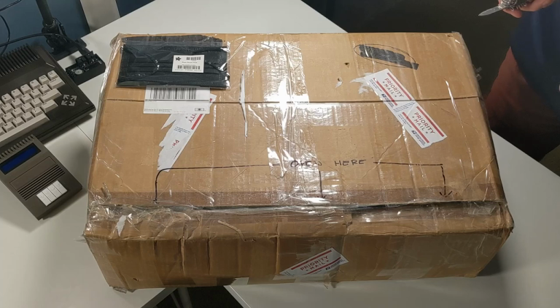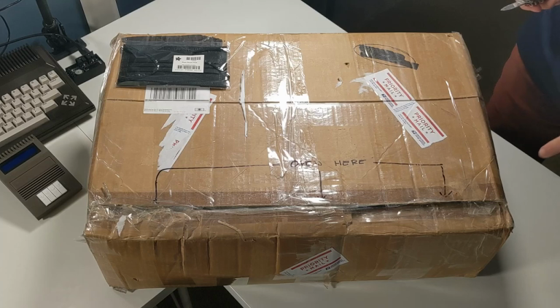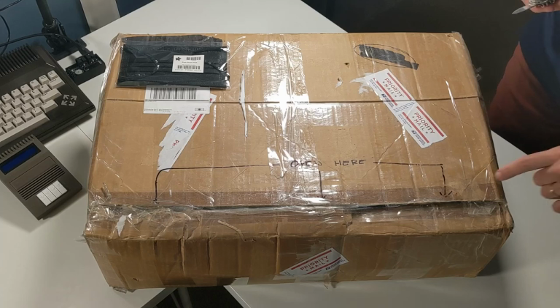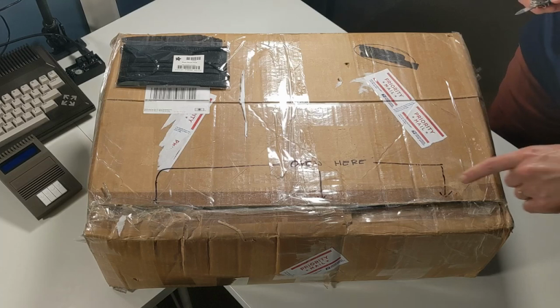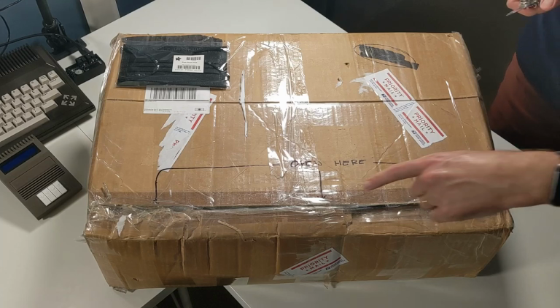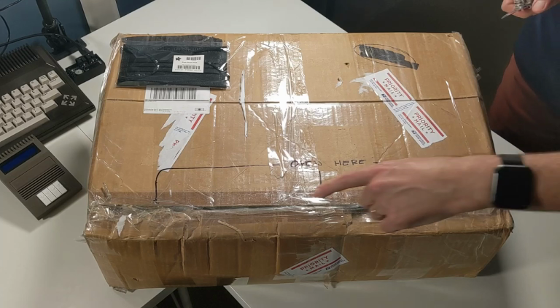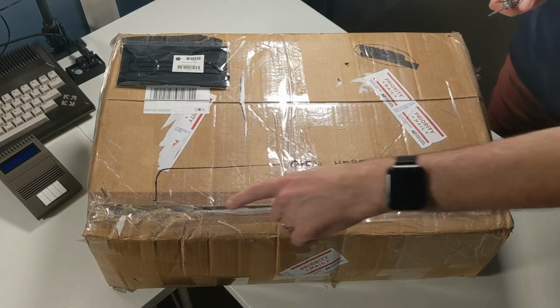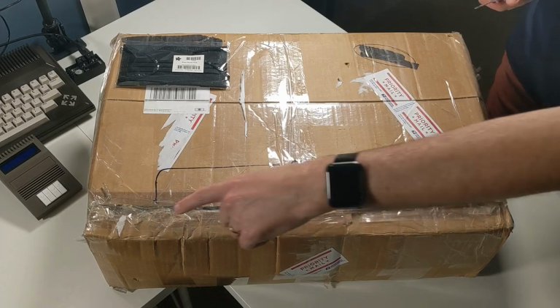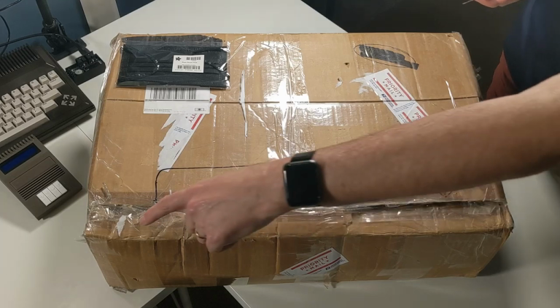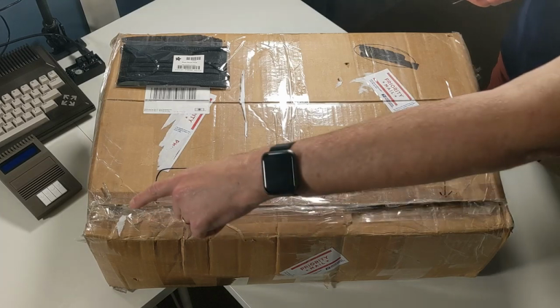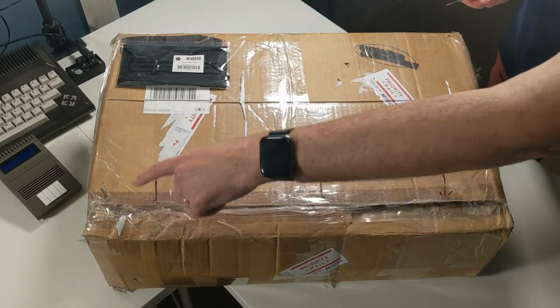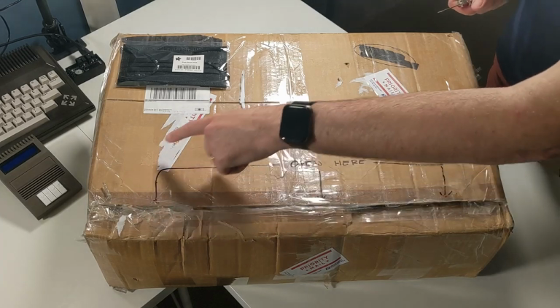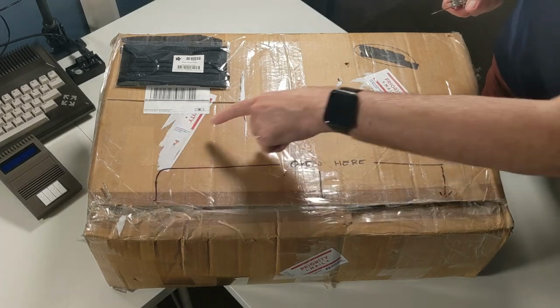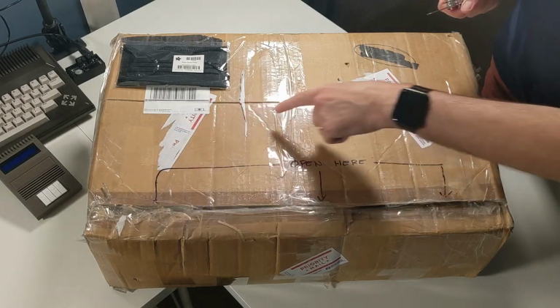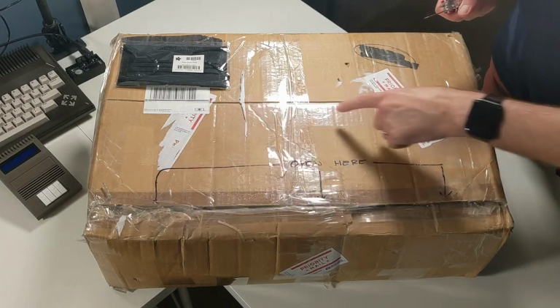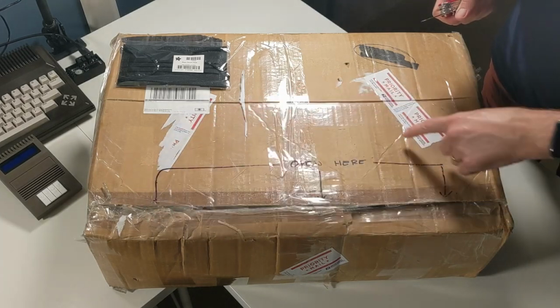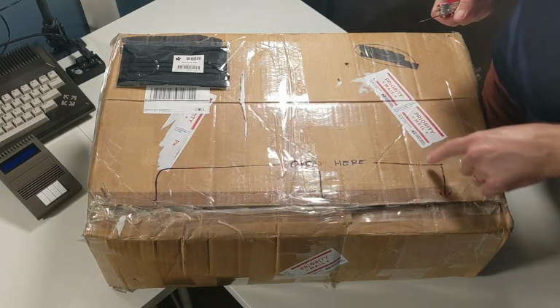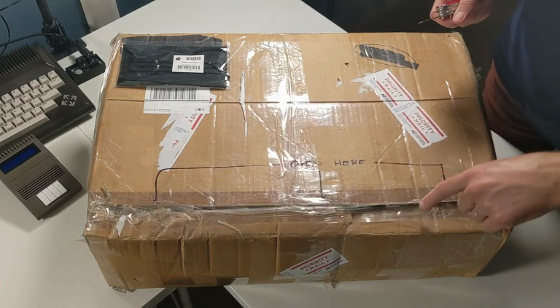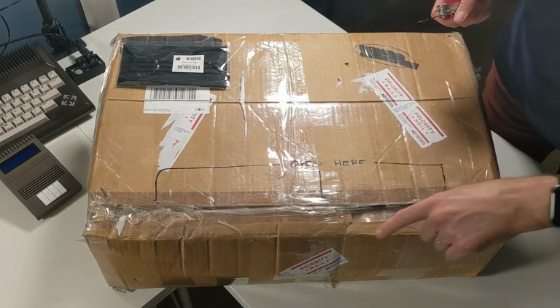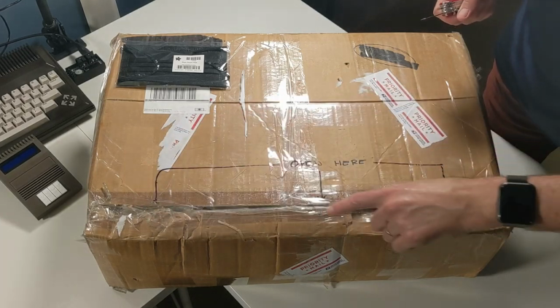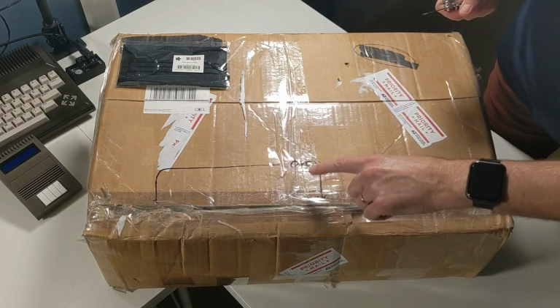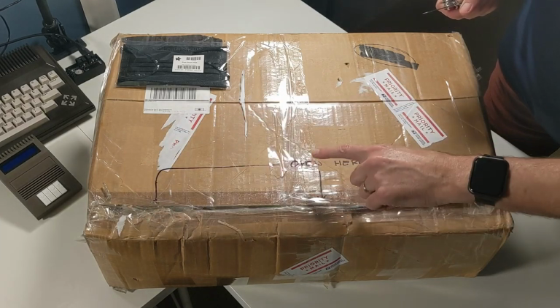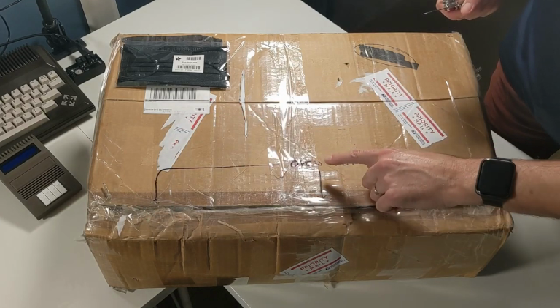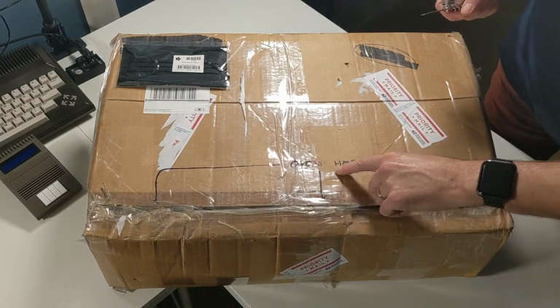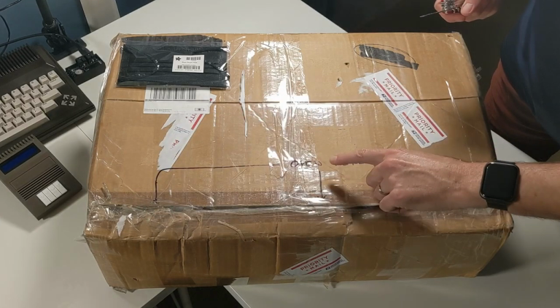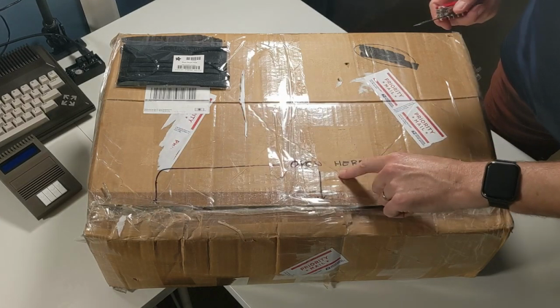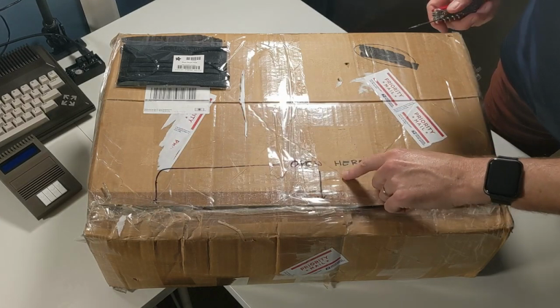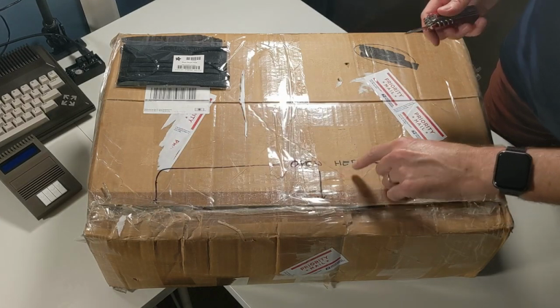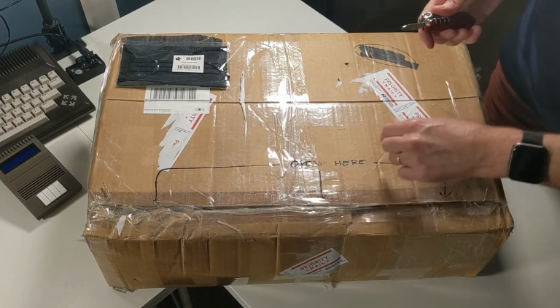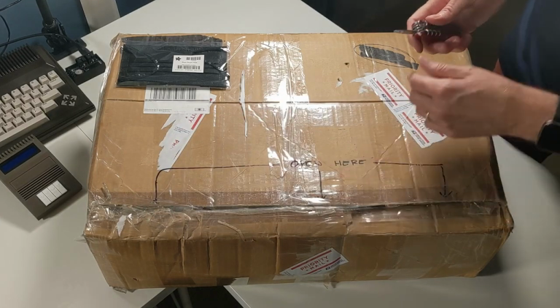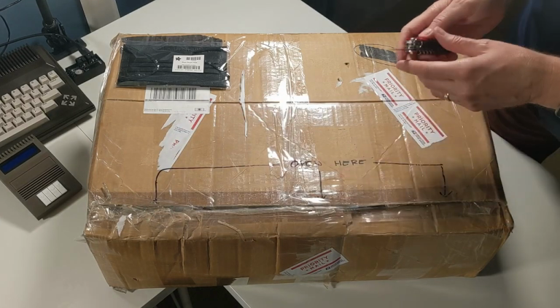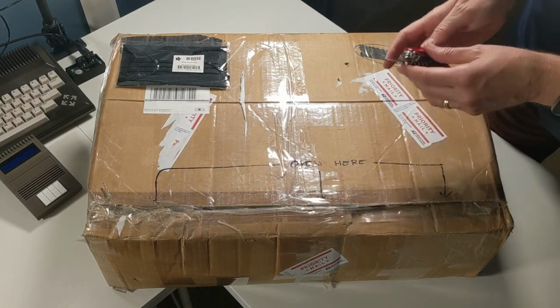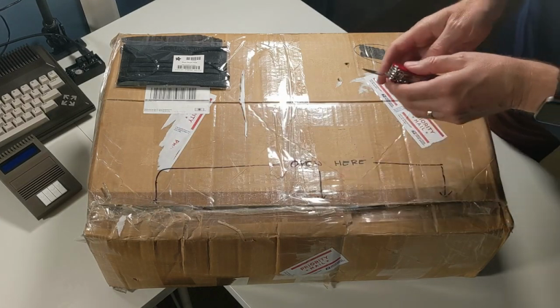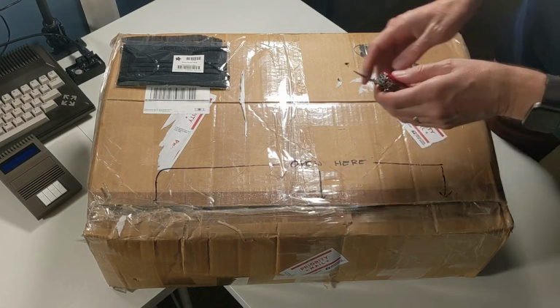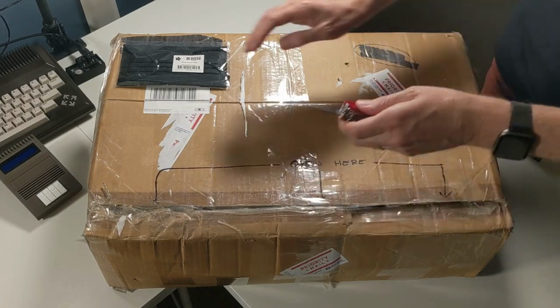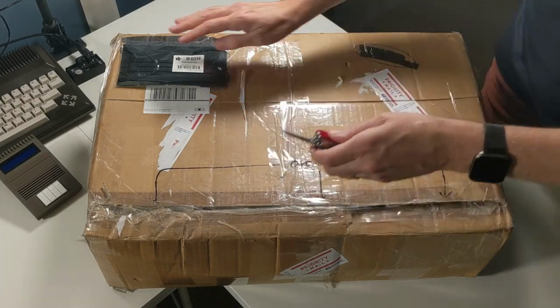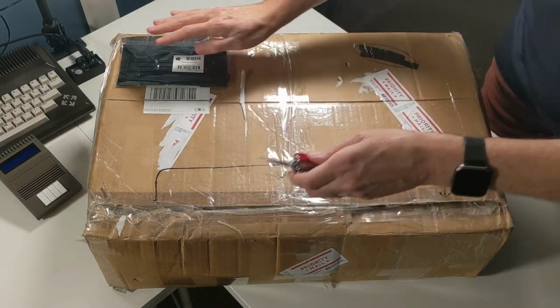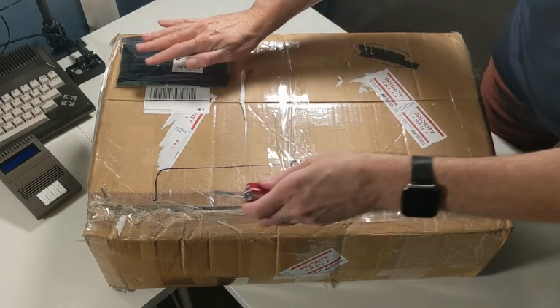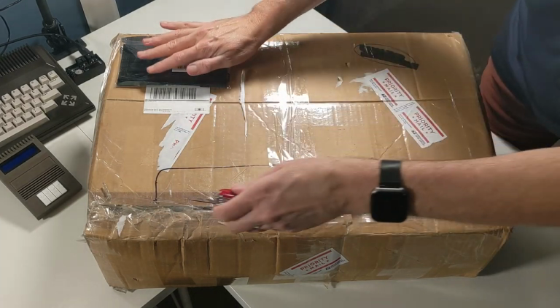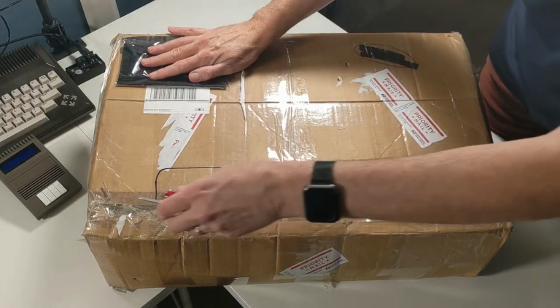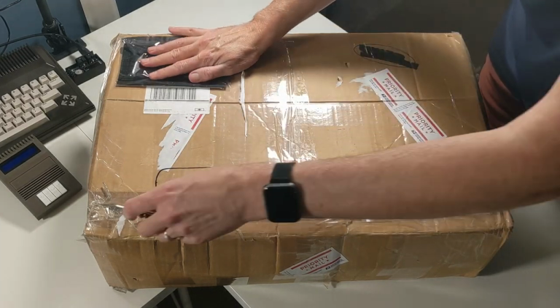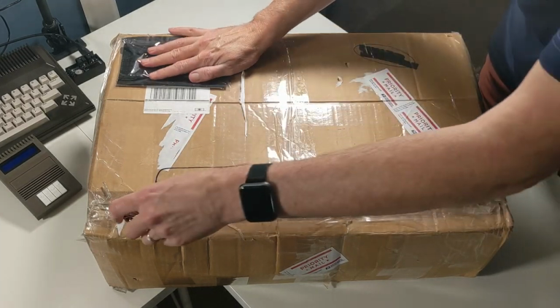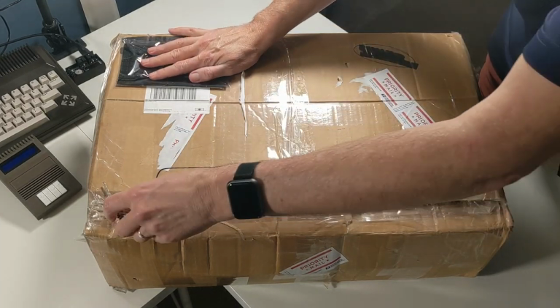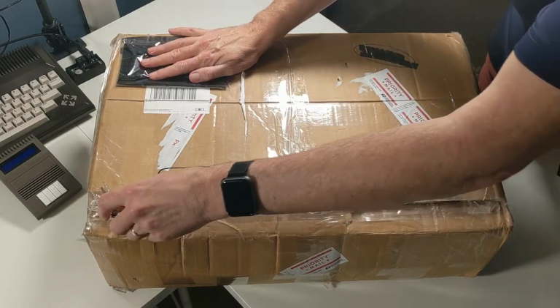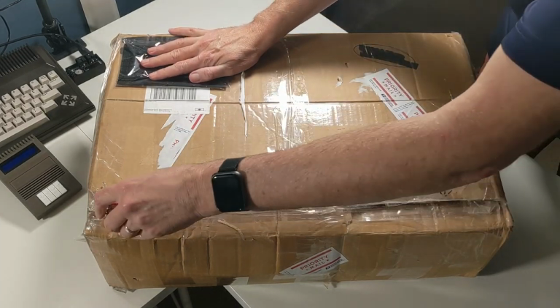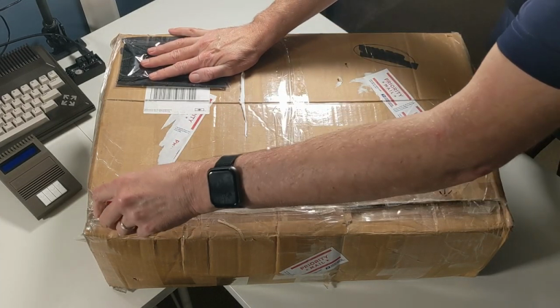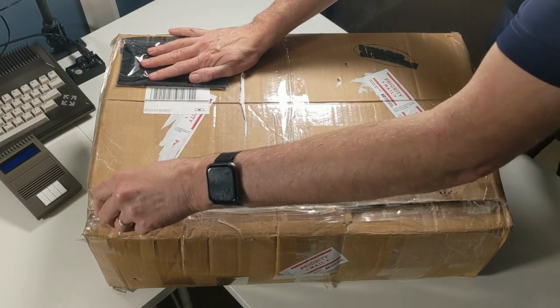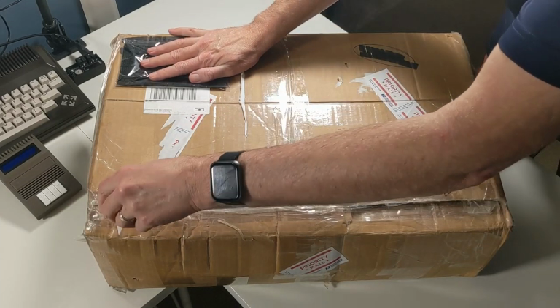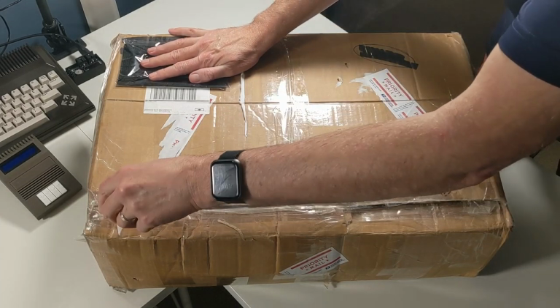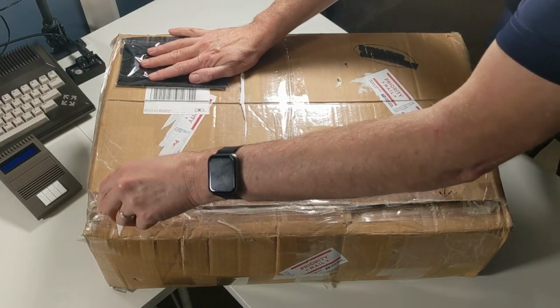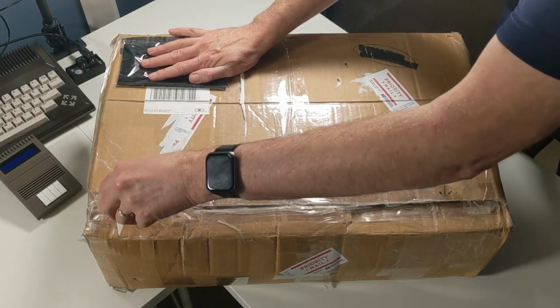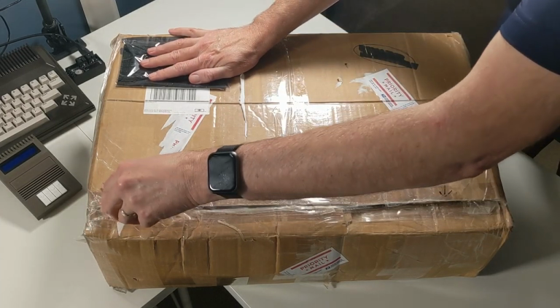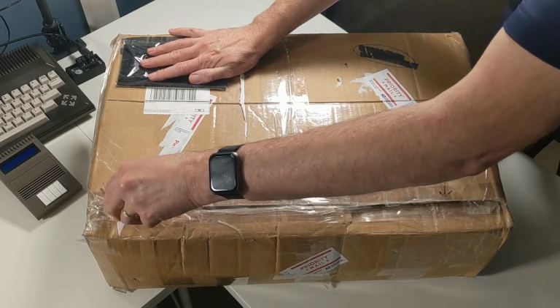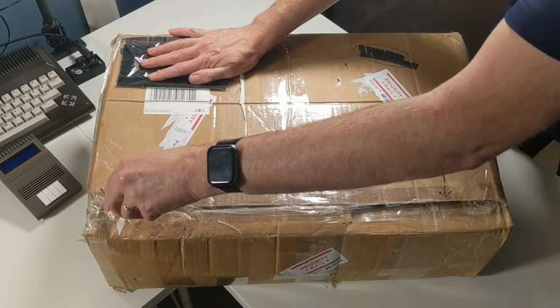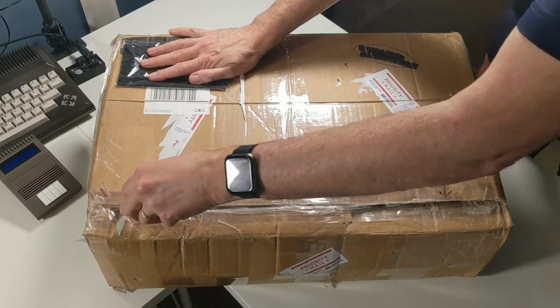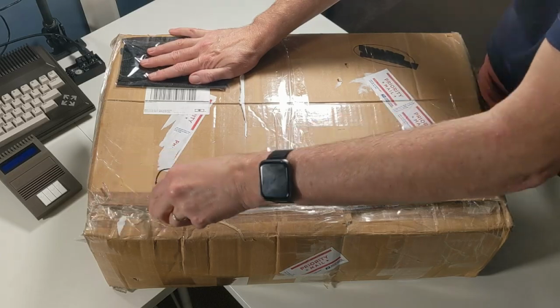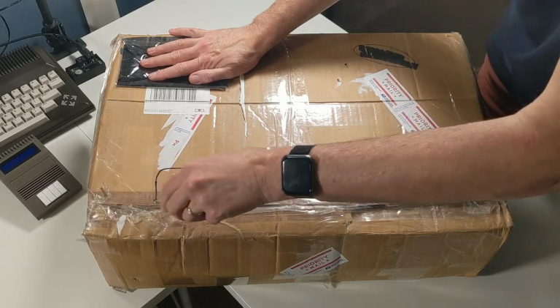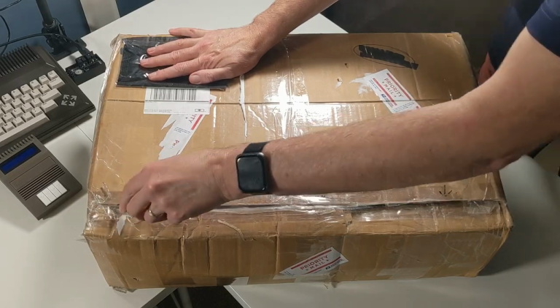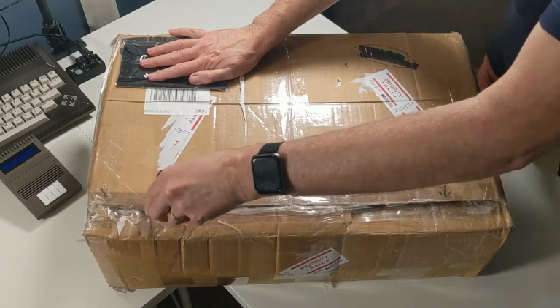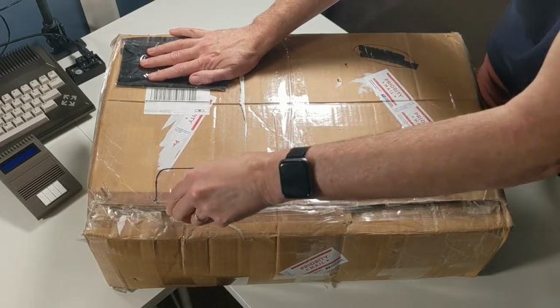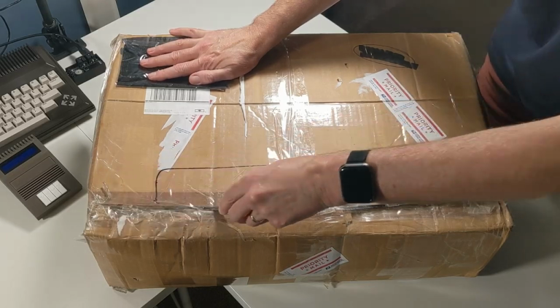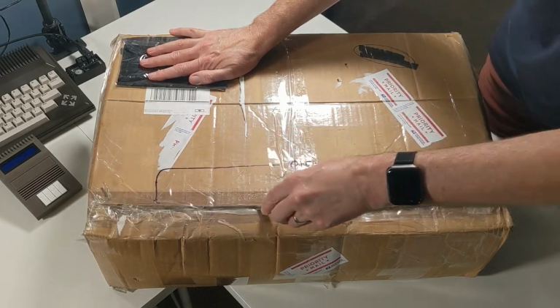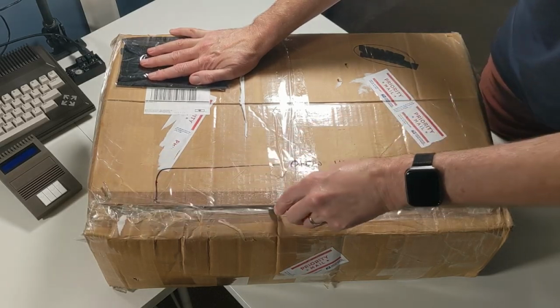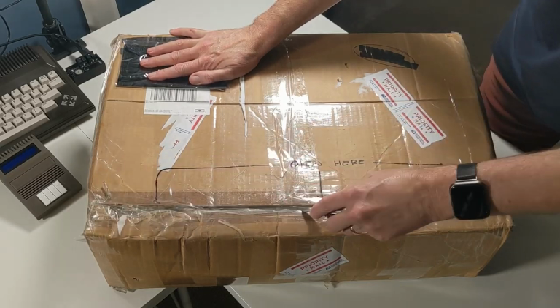In this Retro Combs Fast Load, I open a box. Let's find out what's inside.